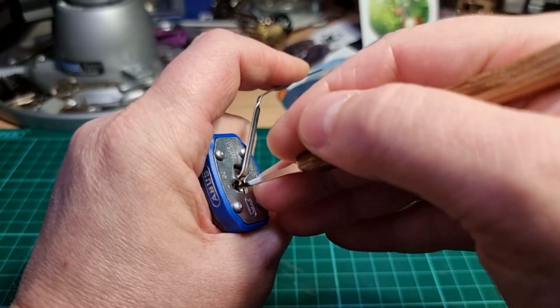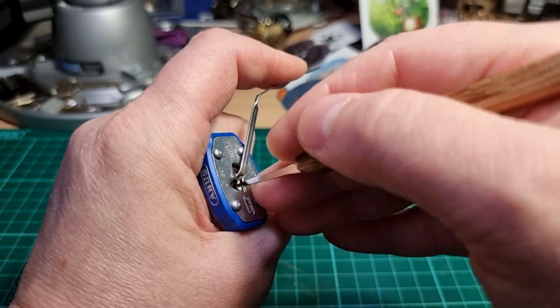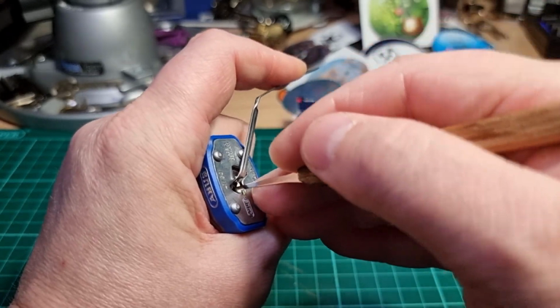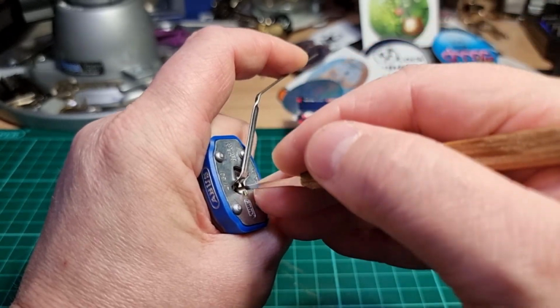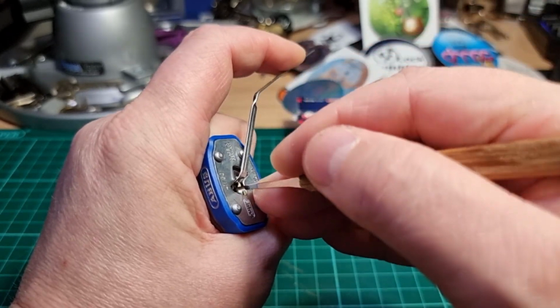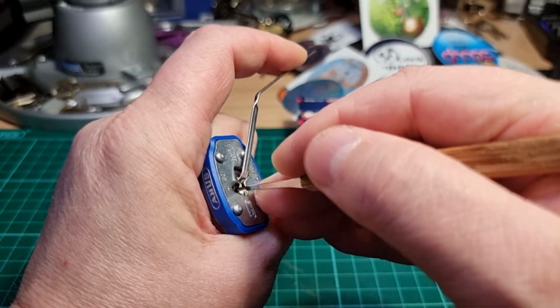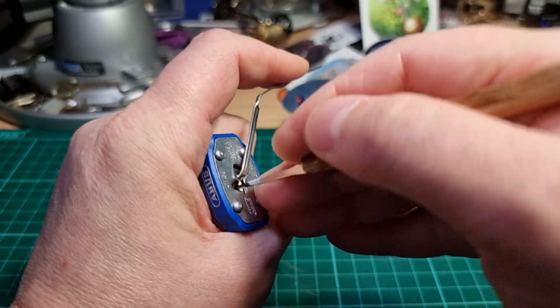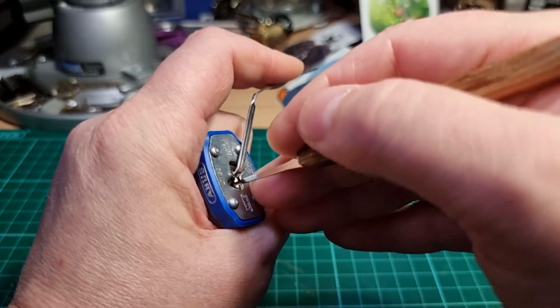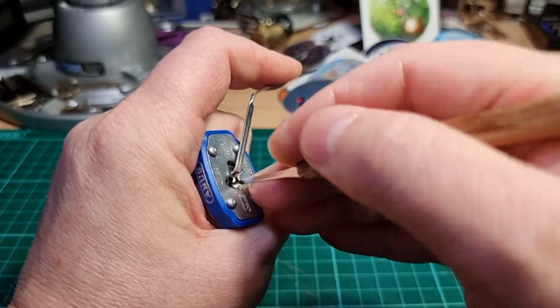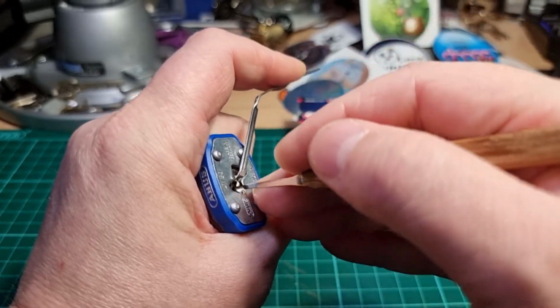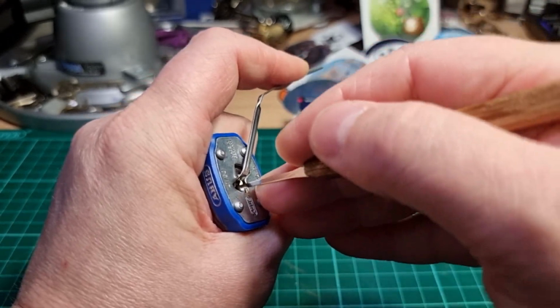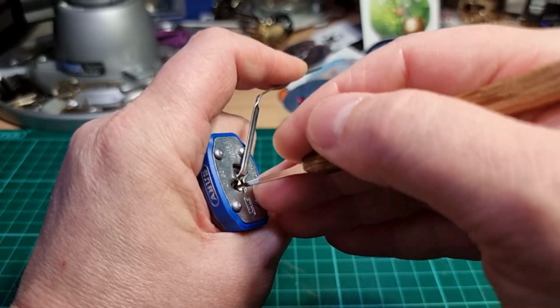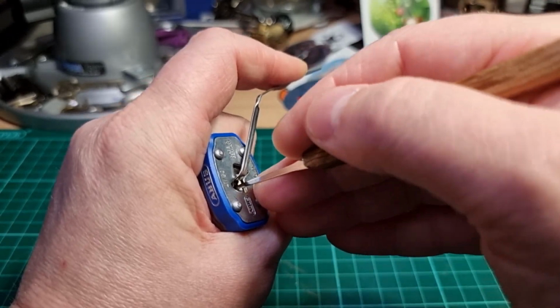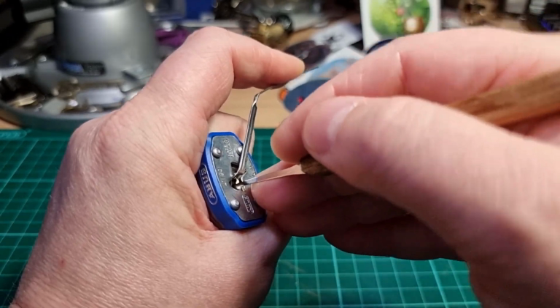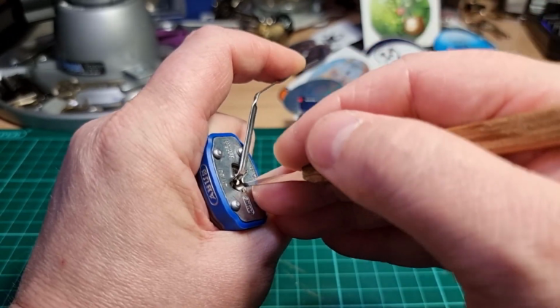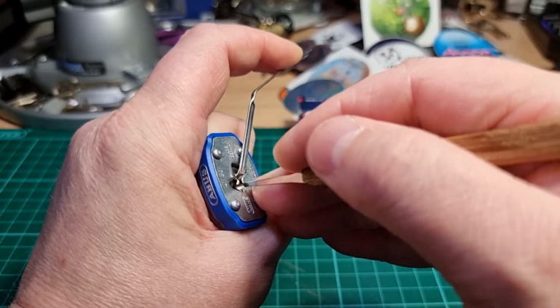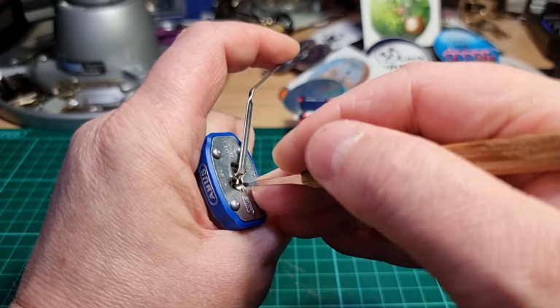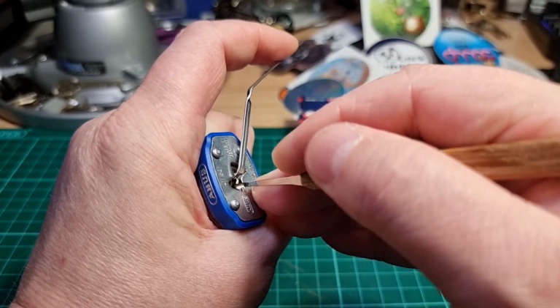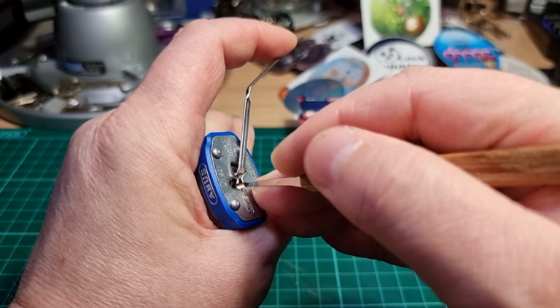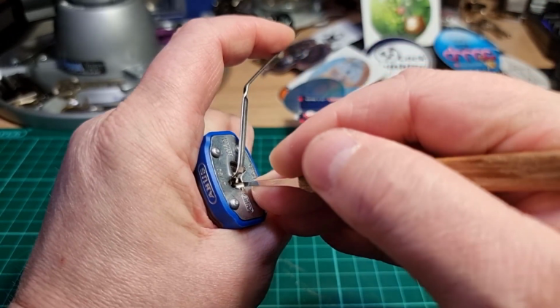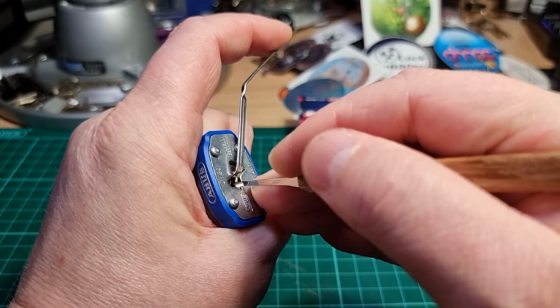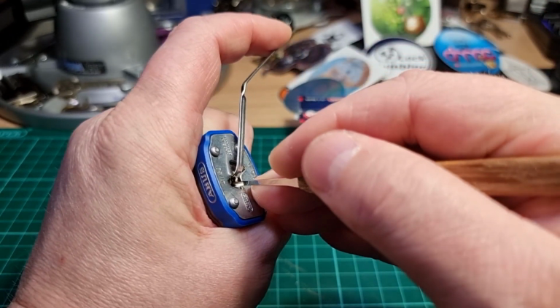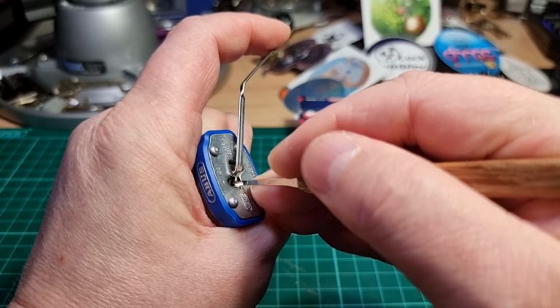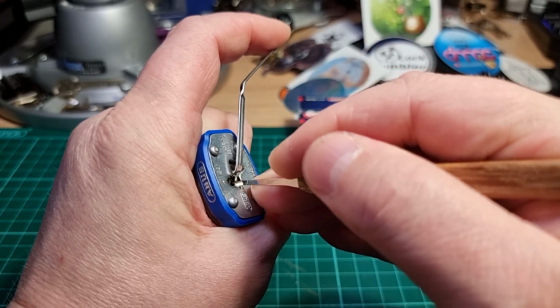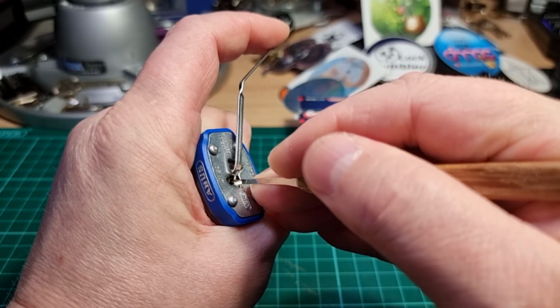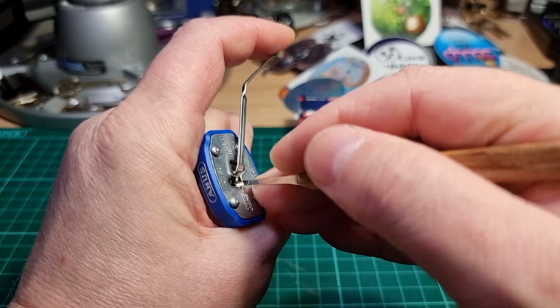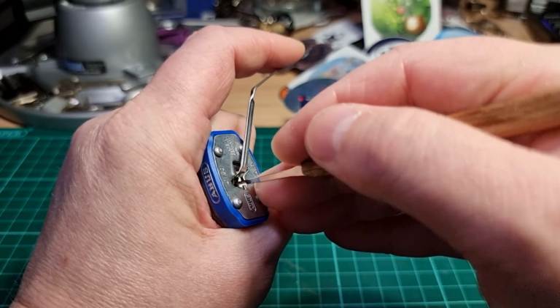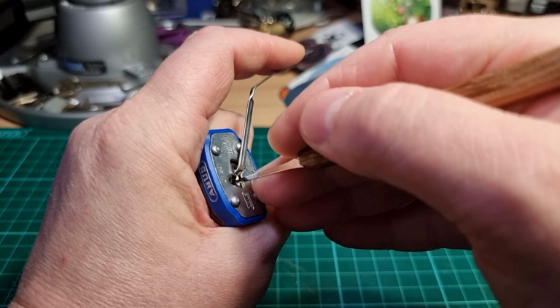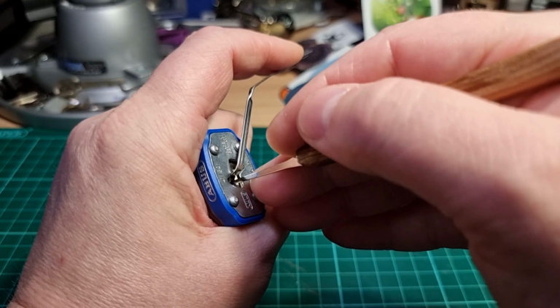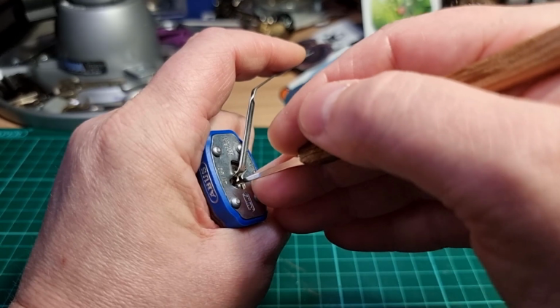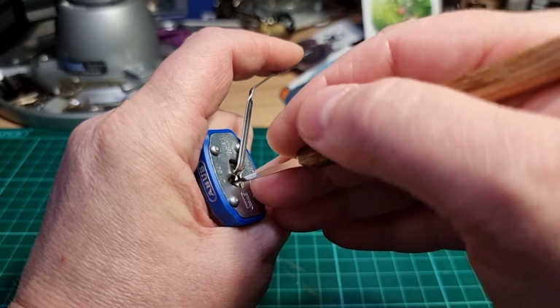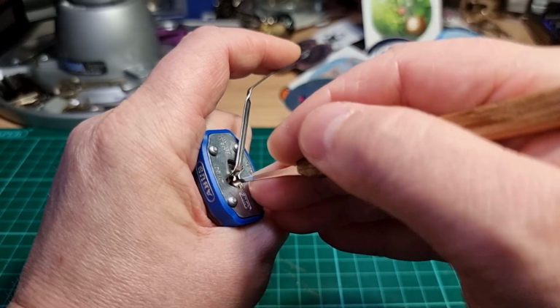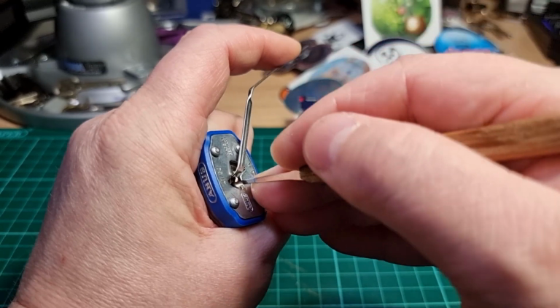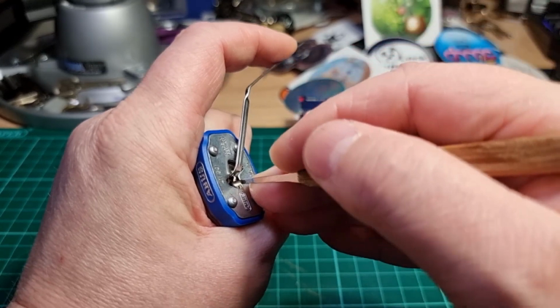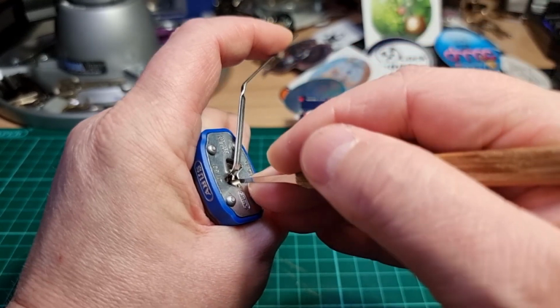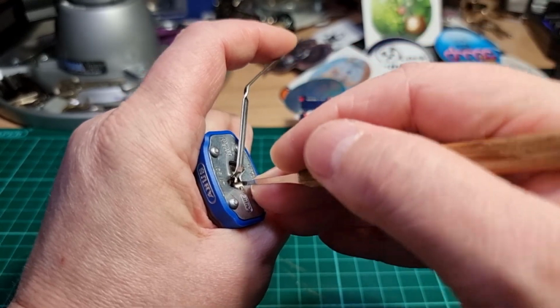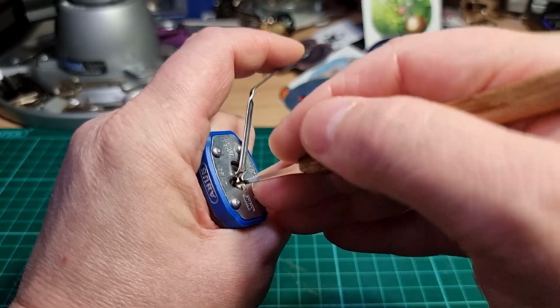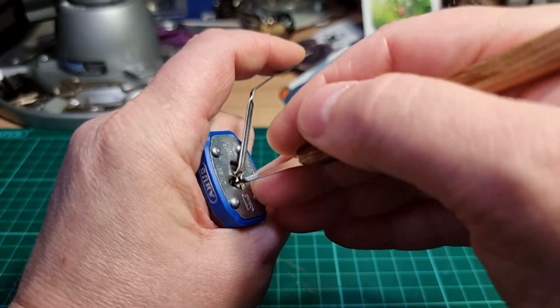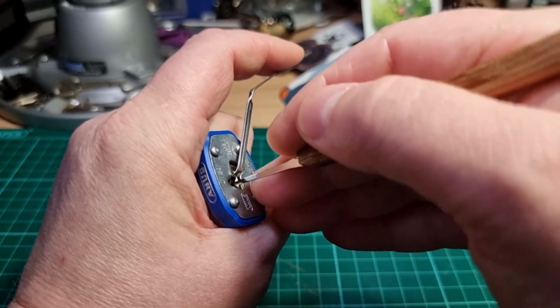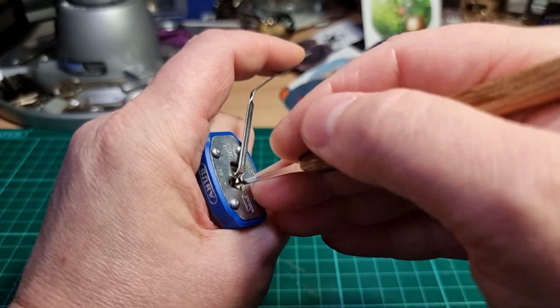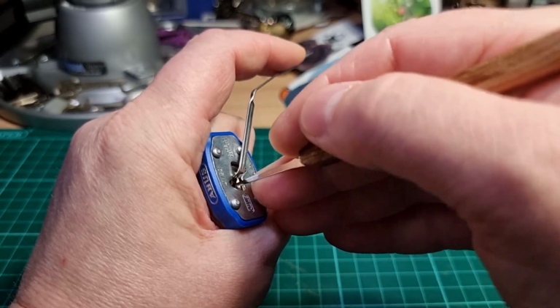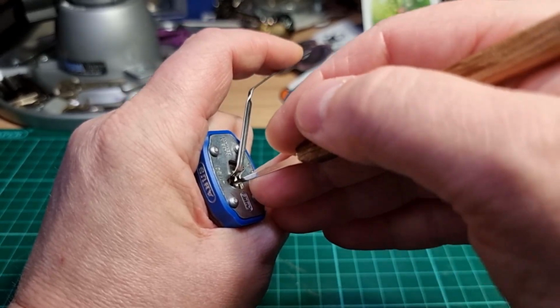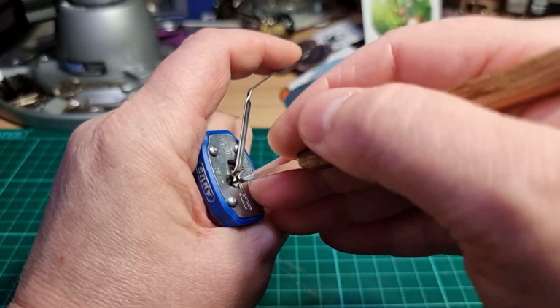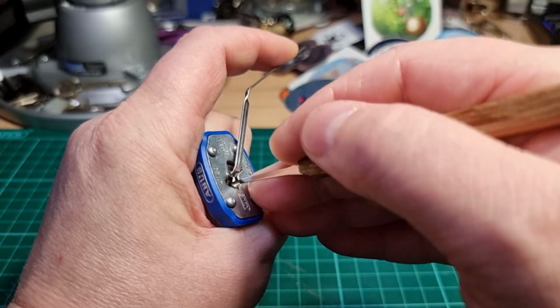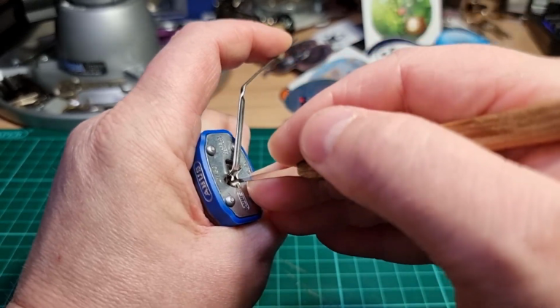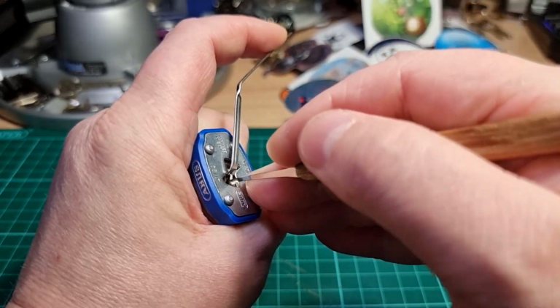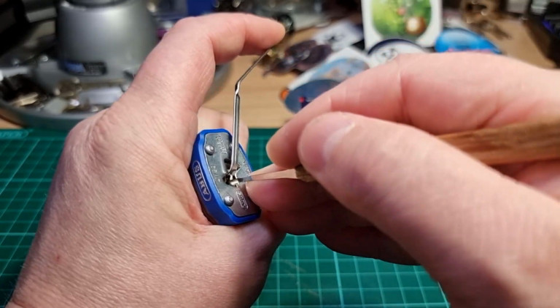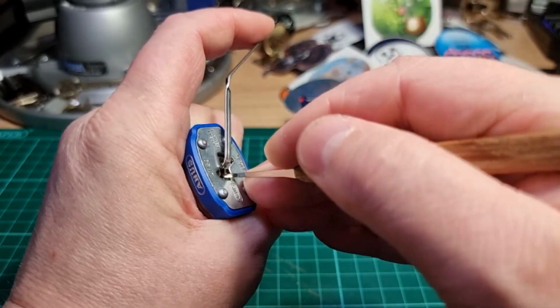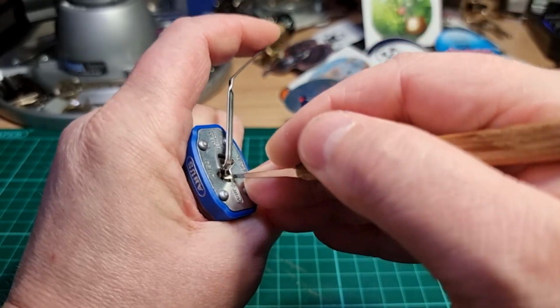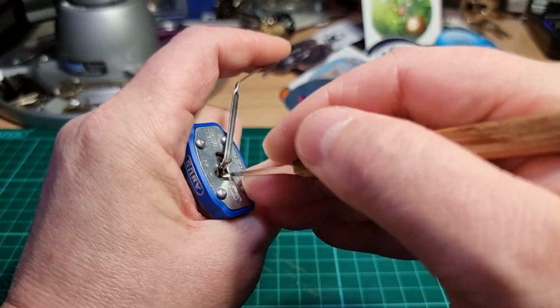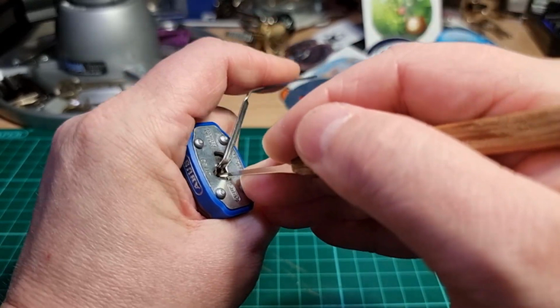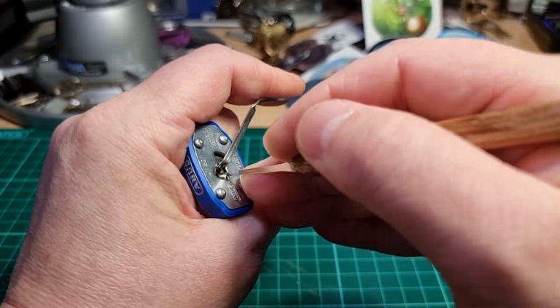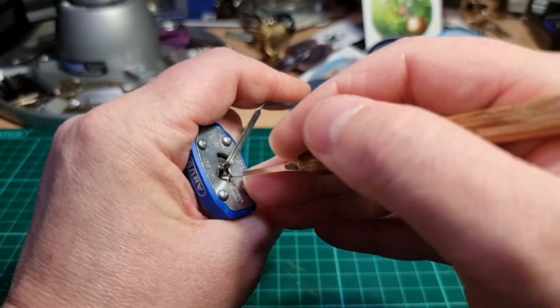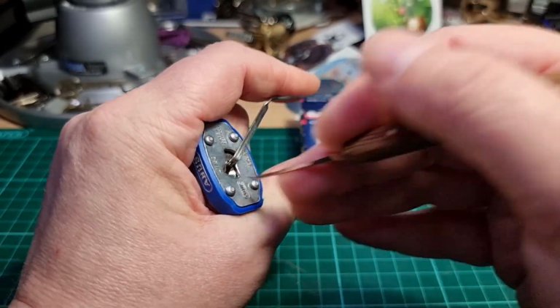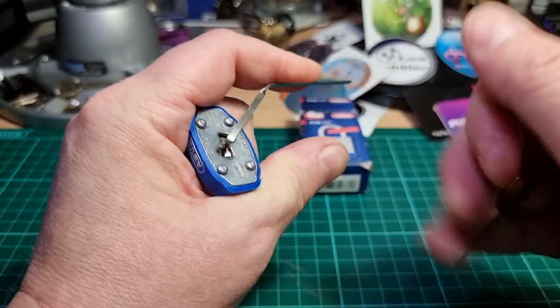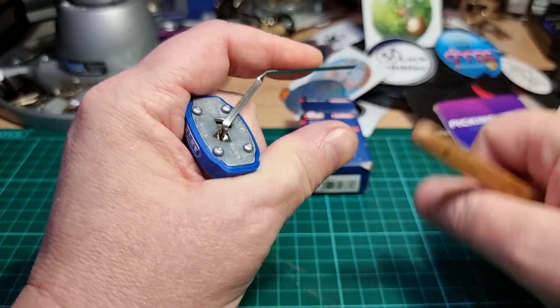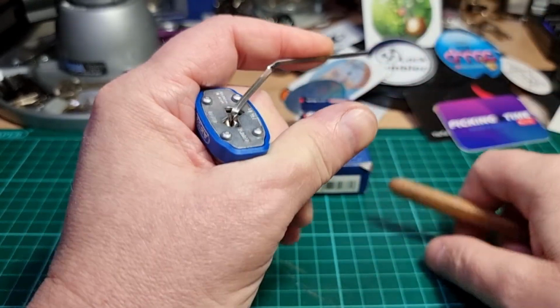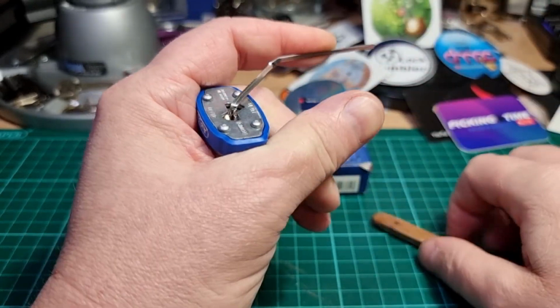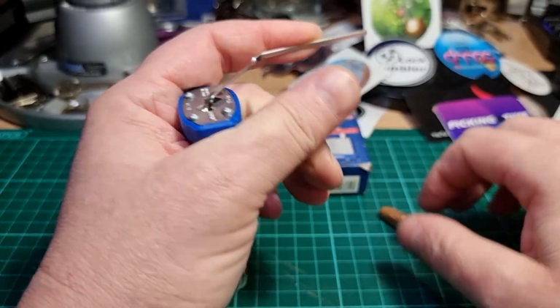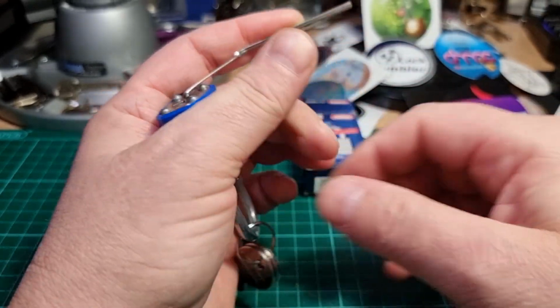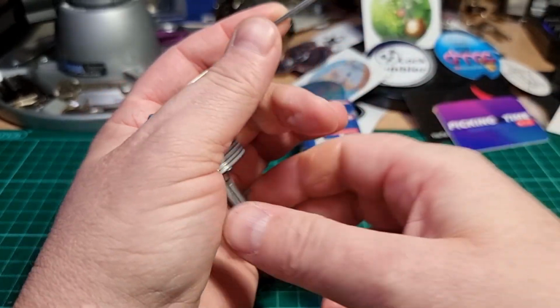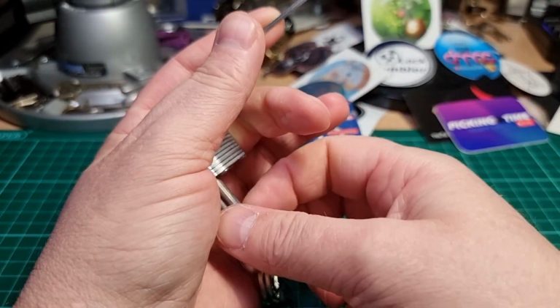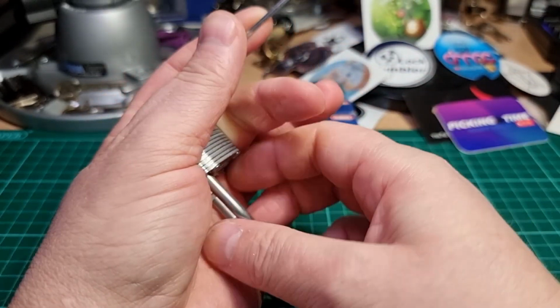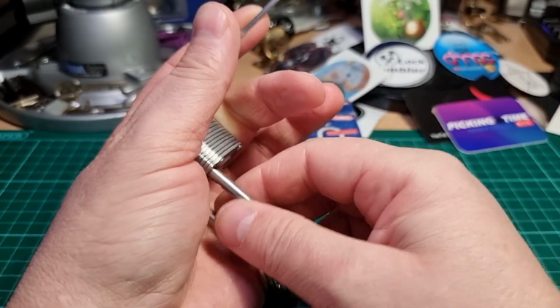Pin three... pin two counter... and we get the open.